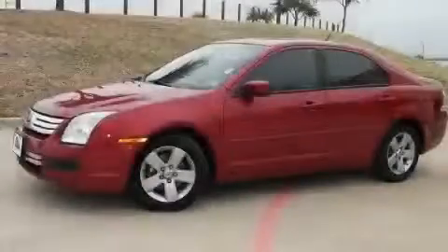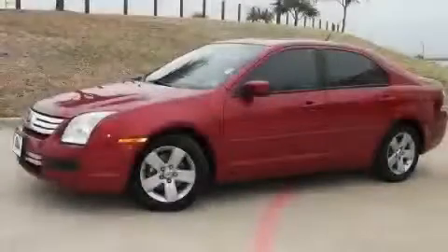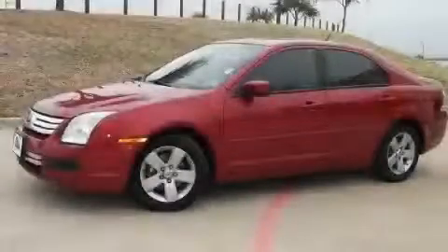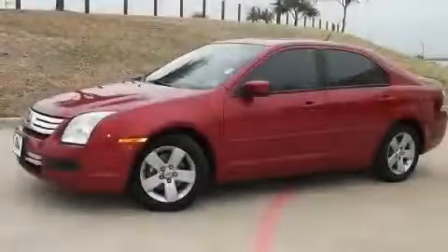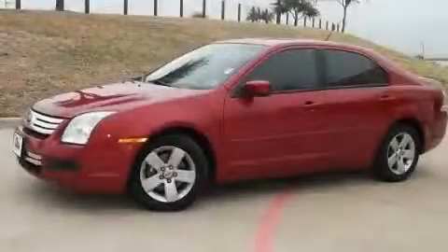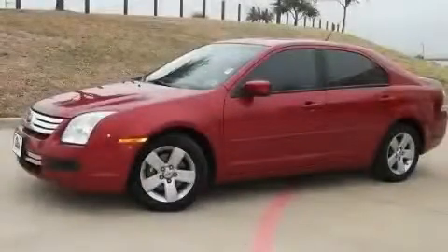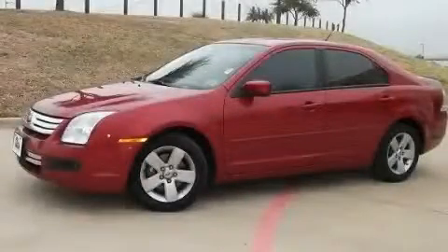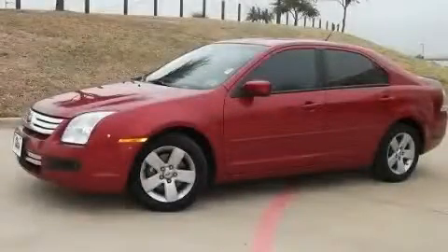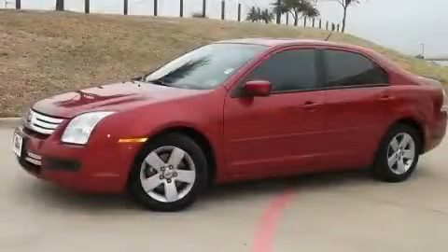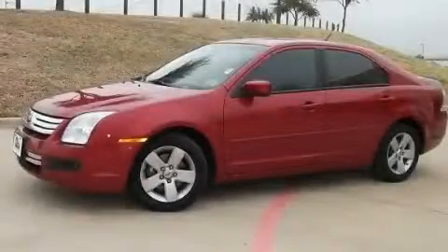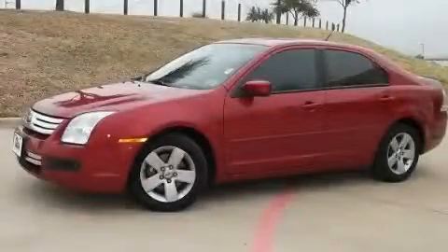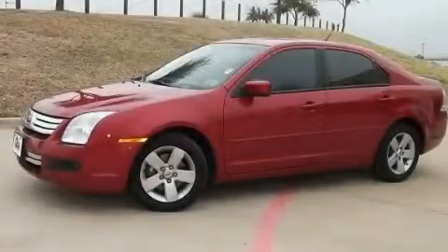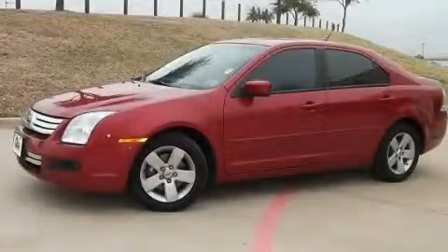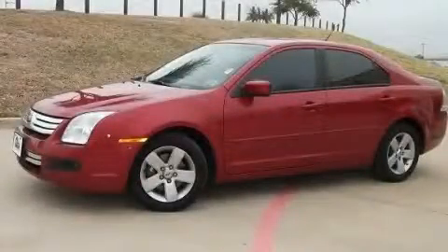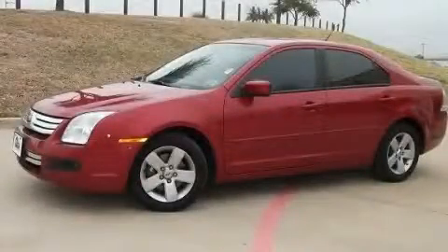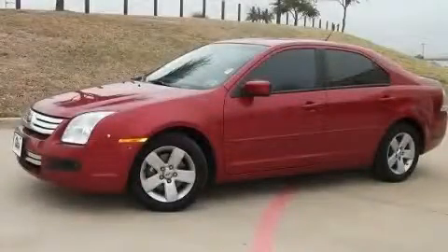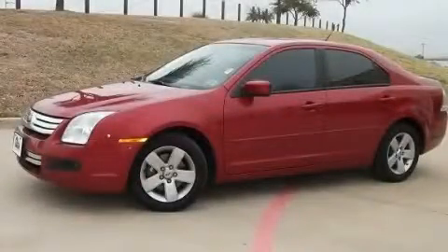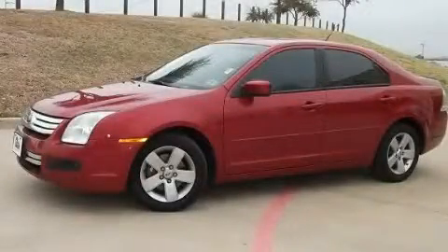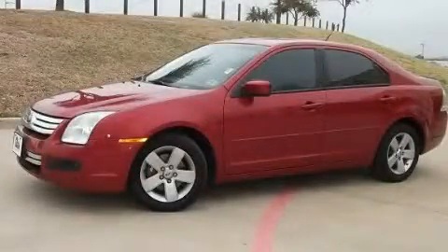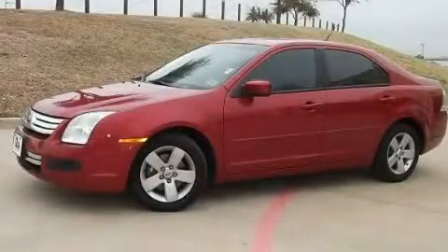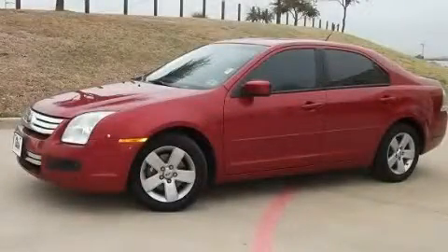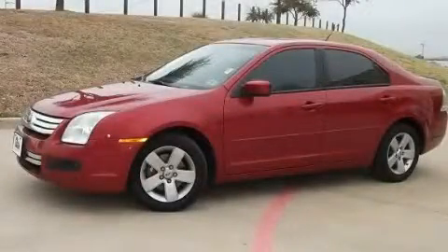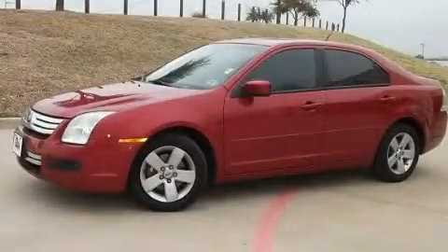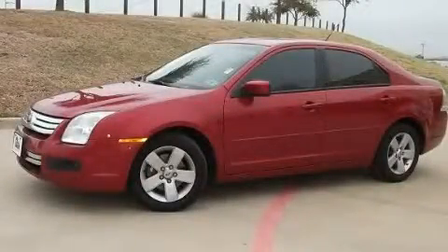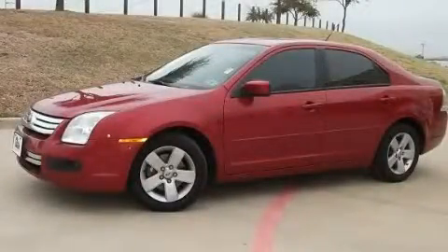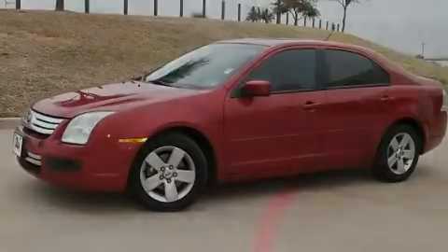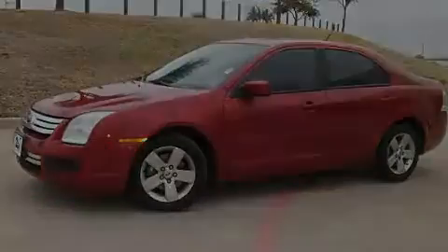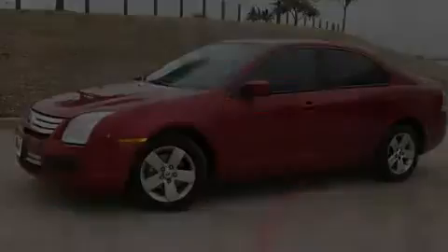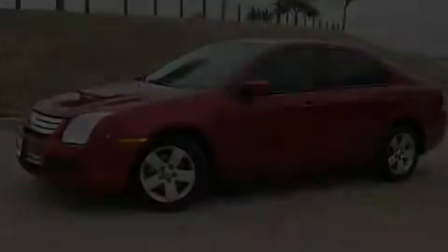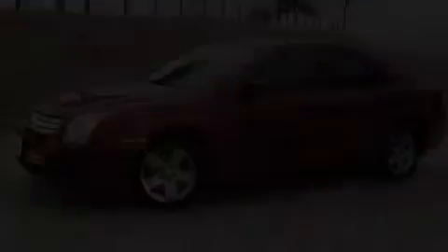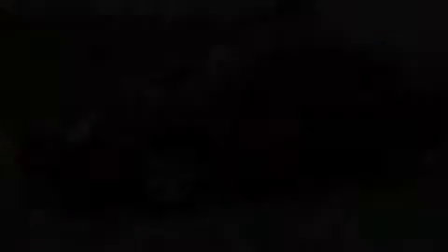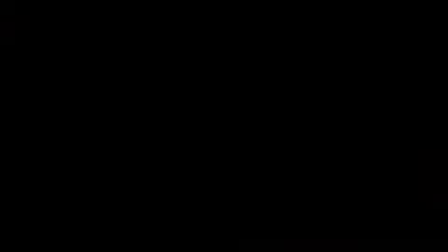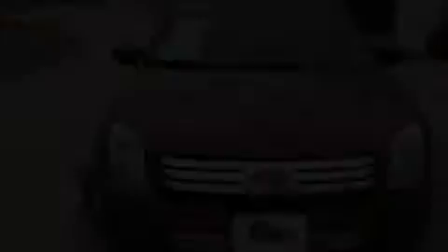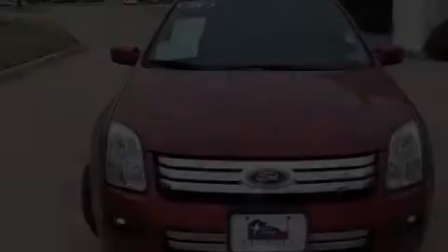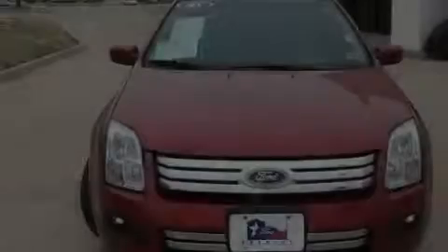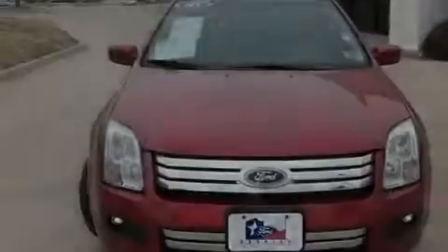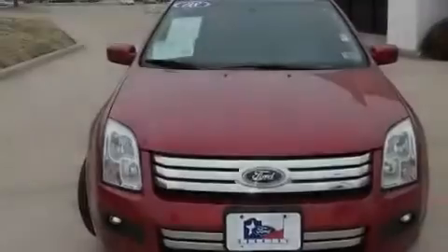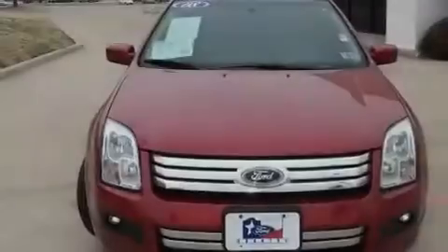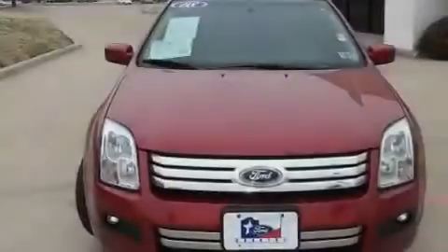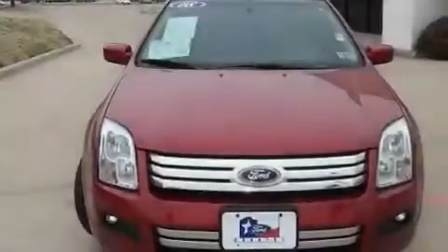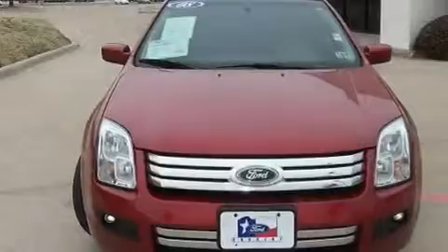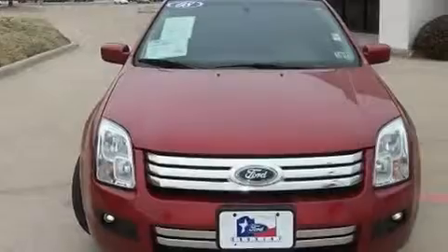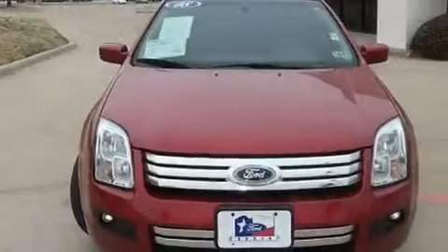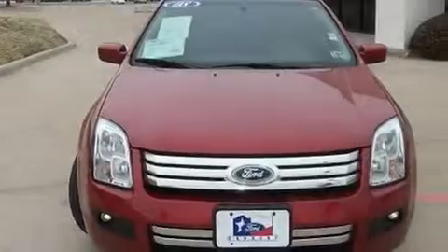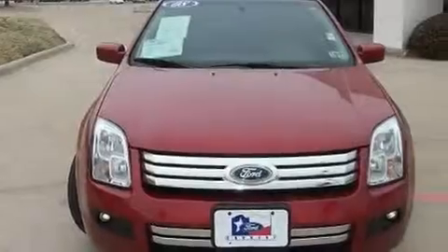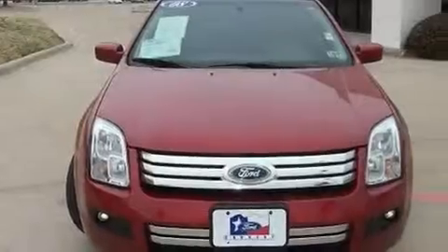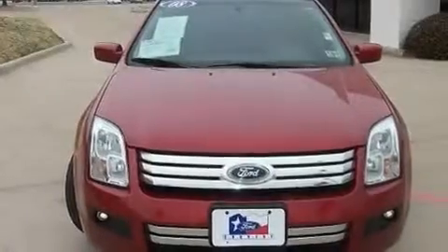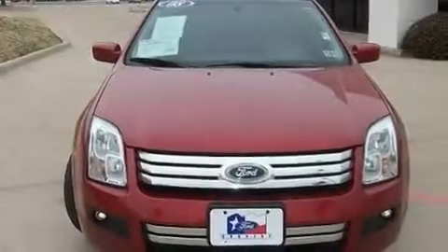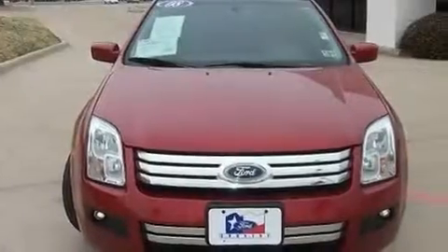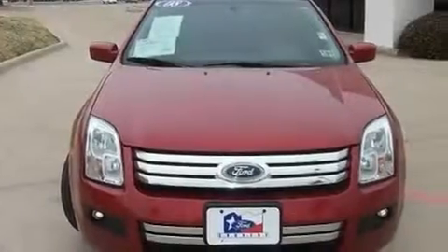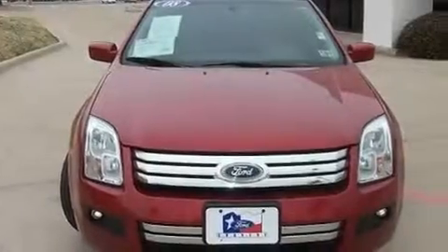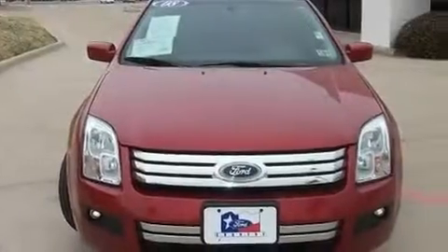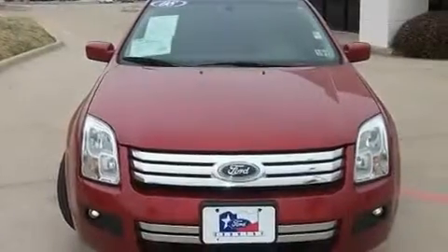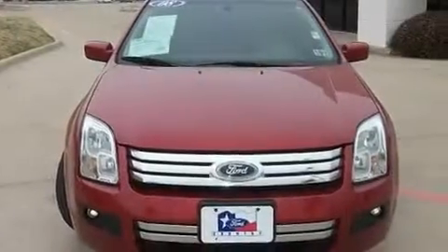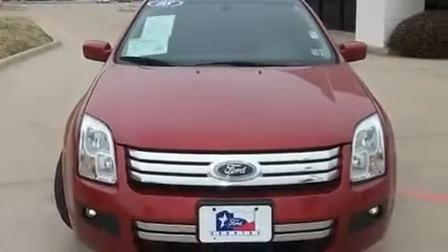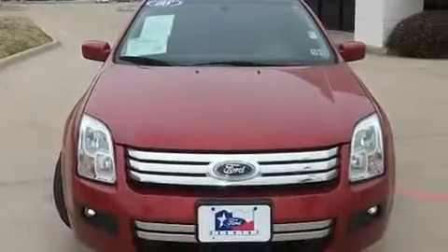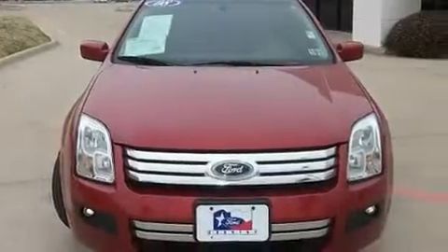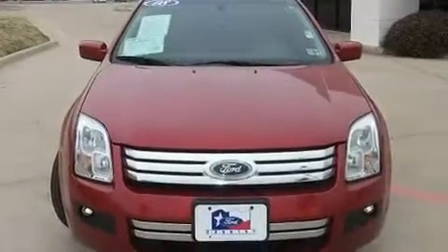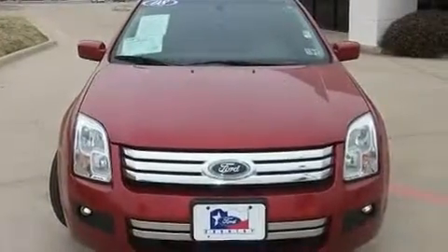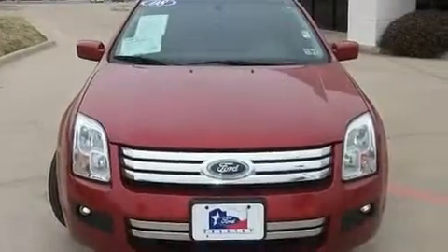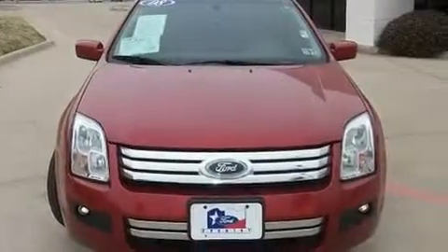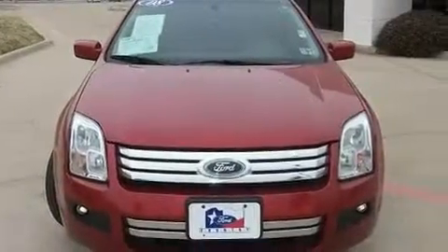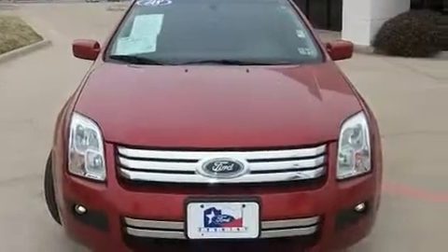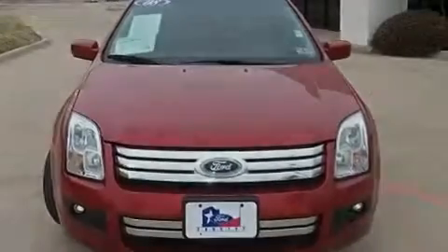This is a certified pre-owned 2008 Ford Fusion. It has a four-cylinder engine and an automatic transmission.